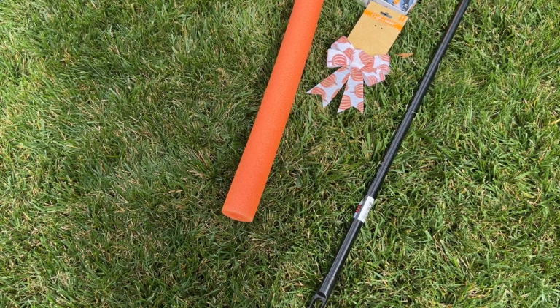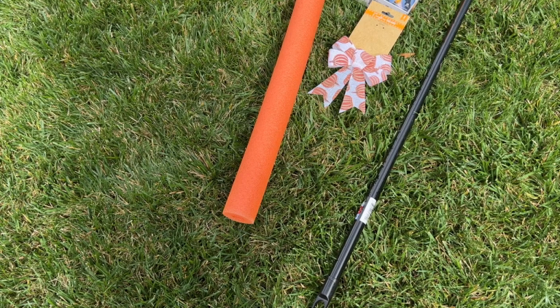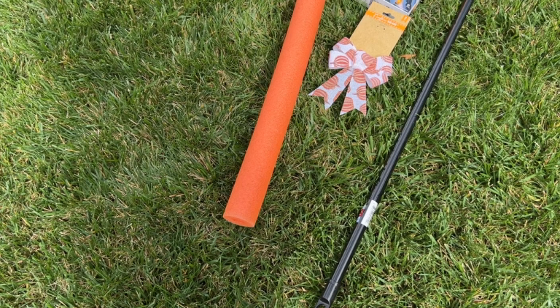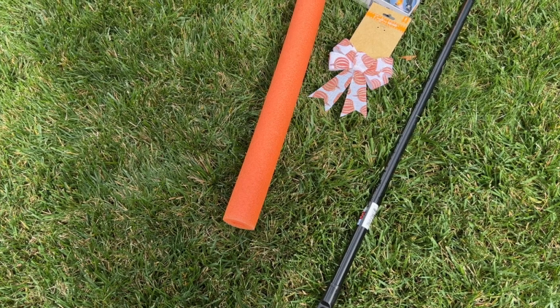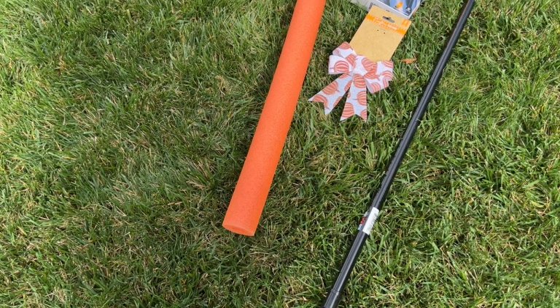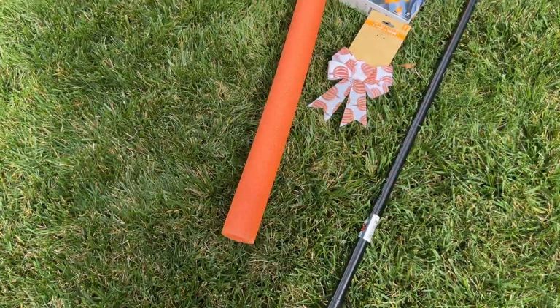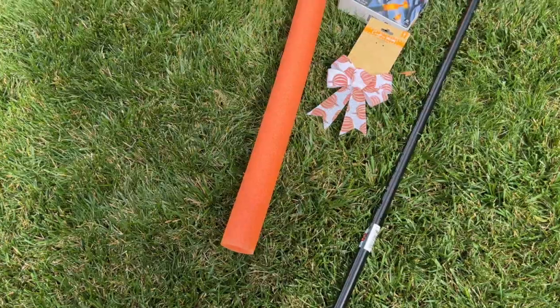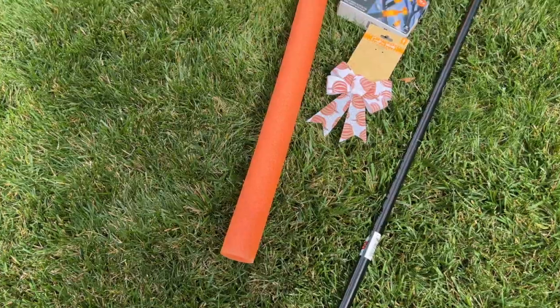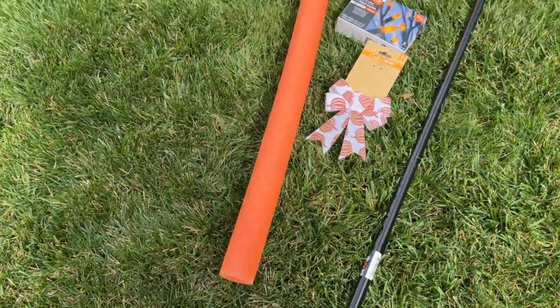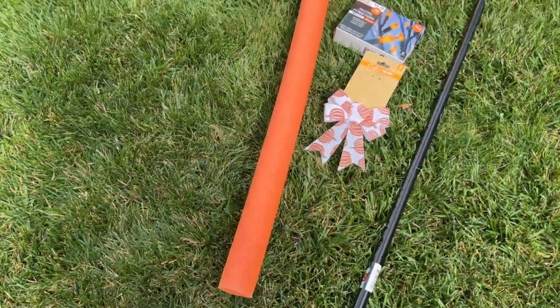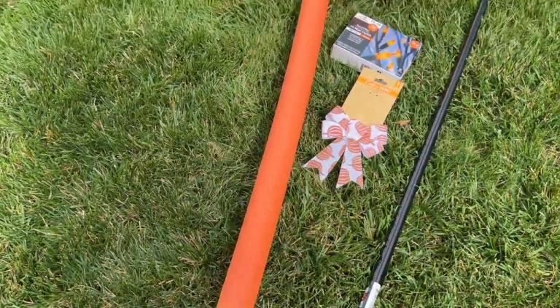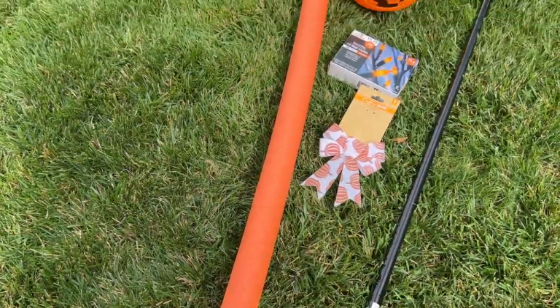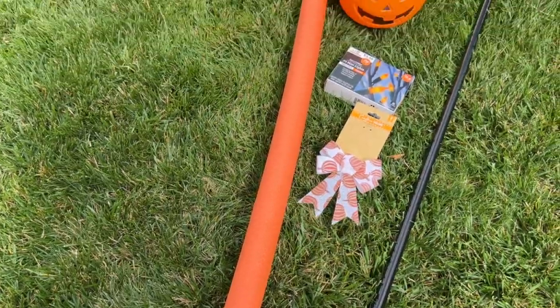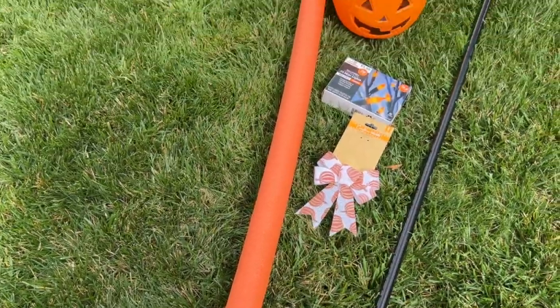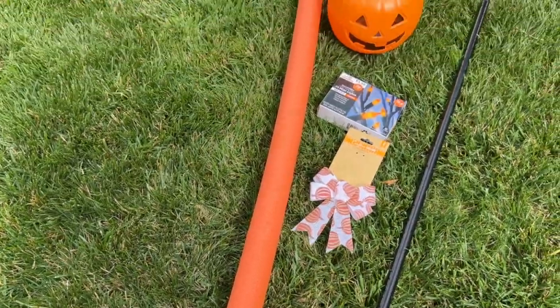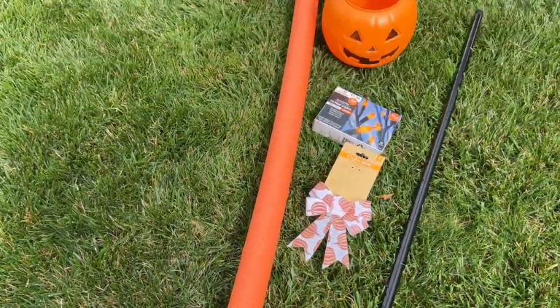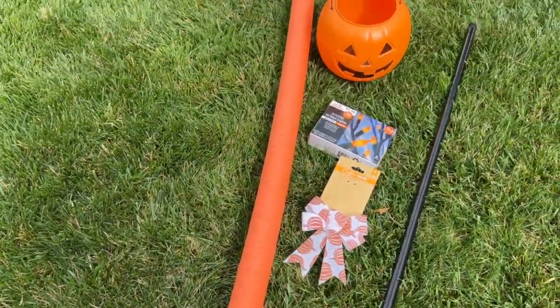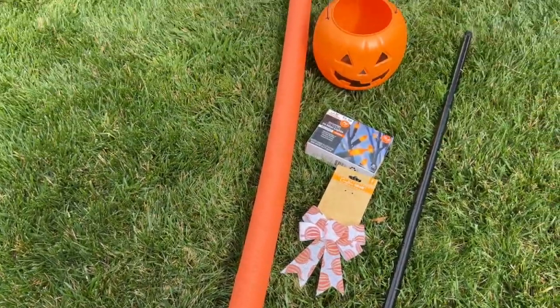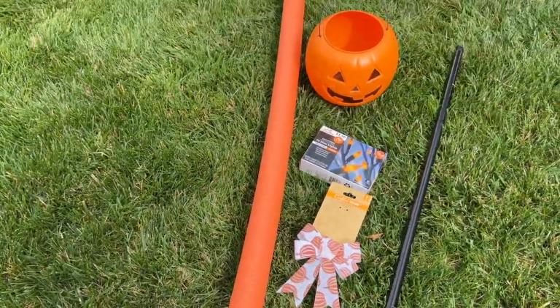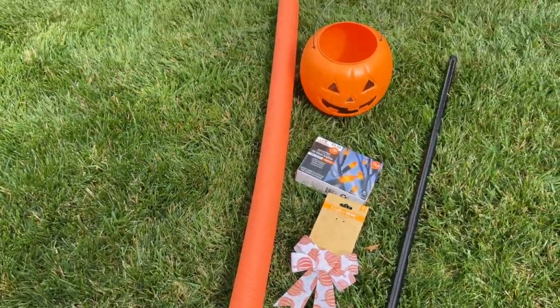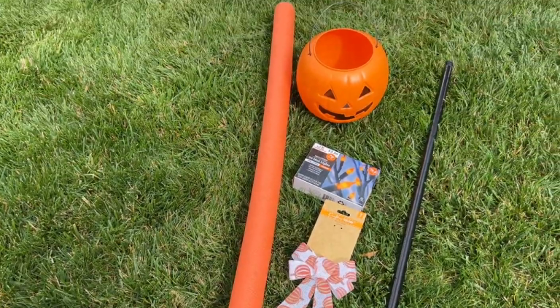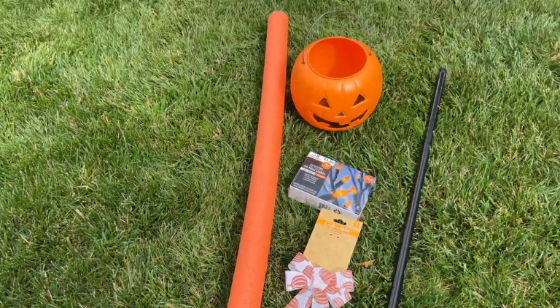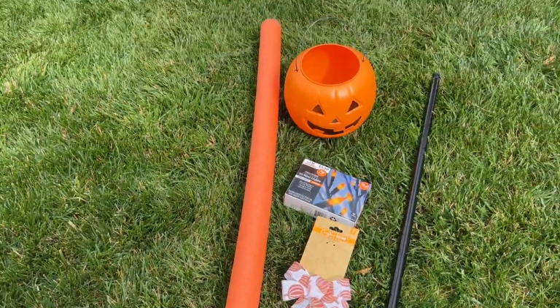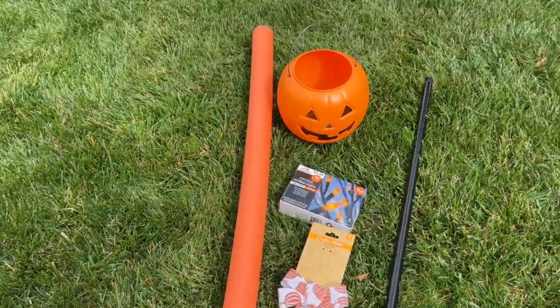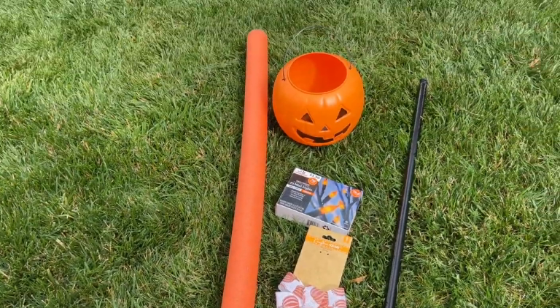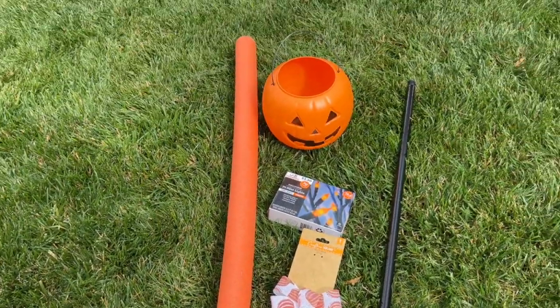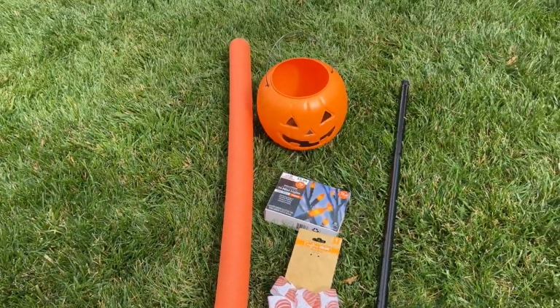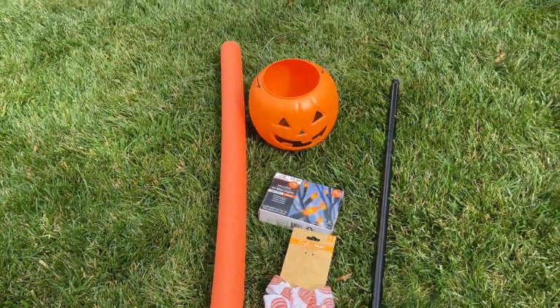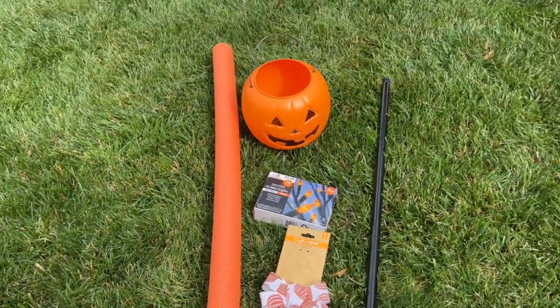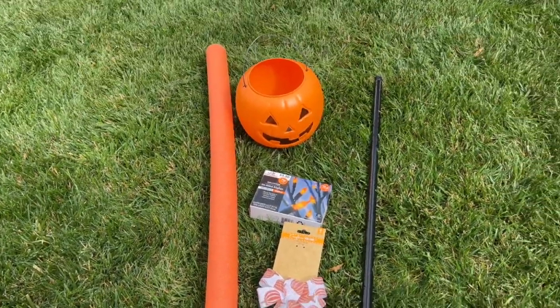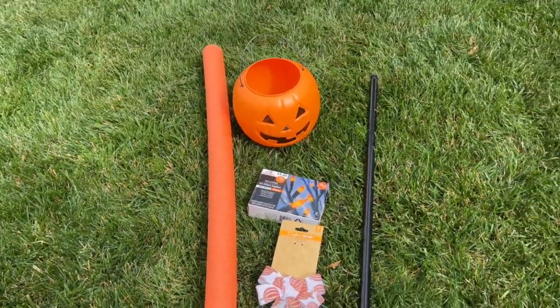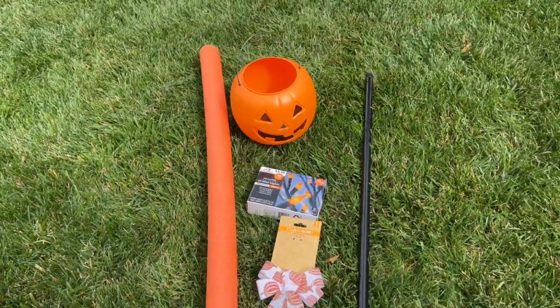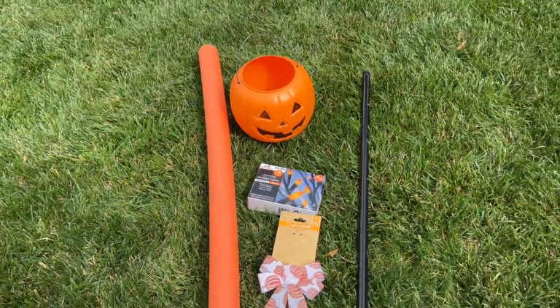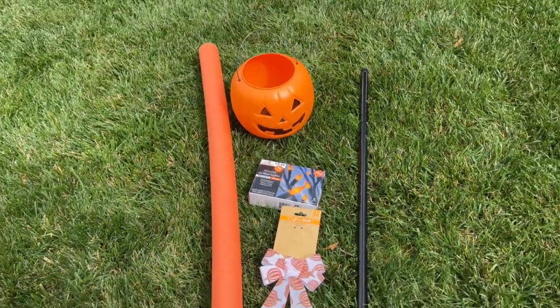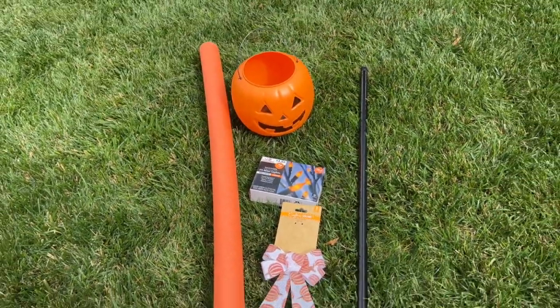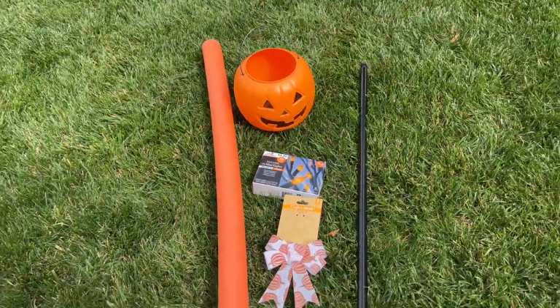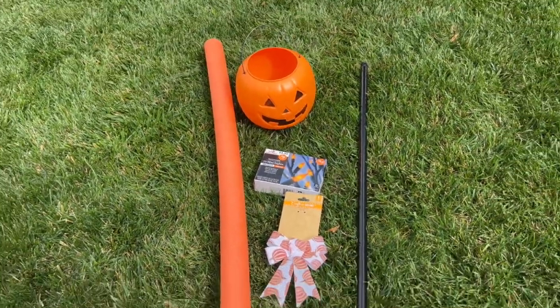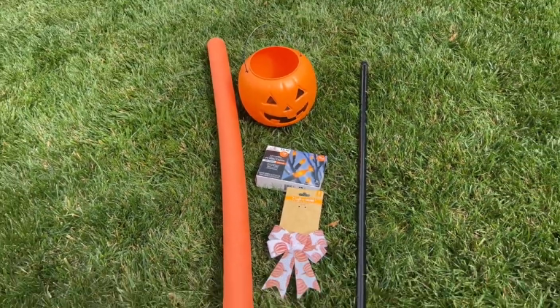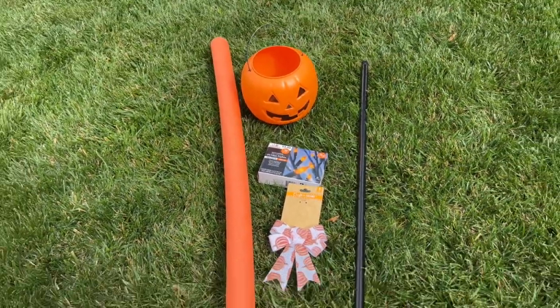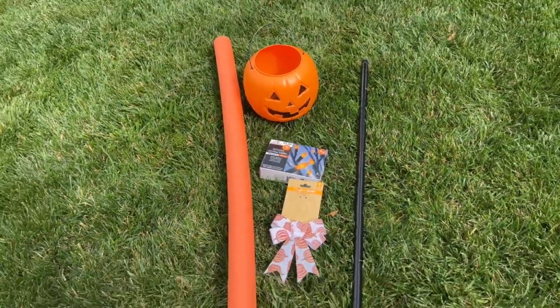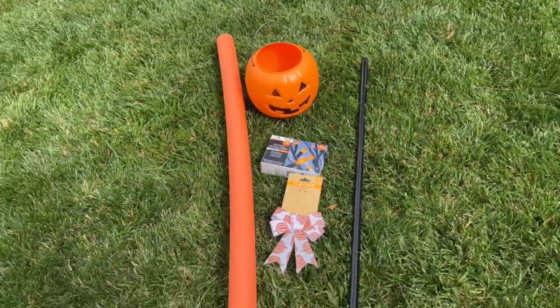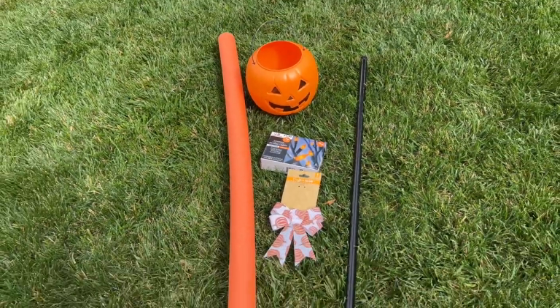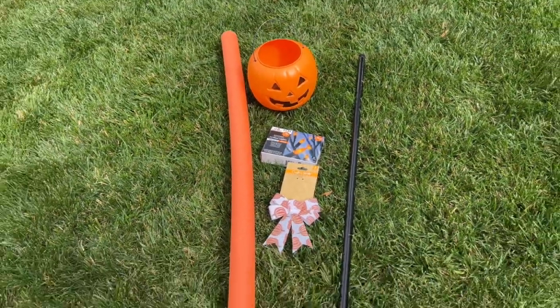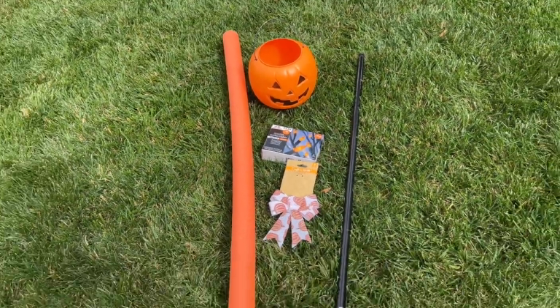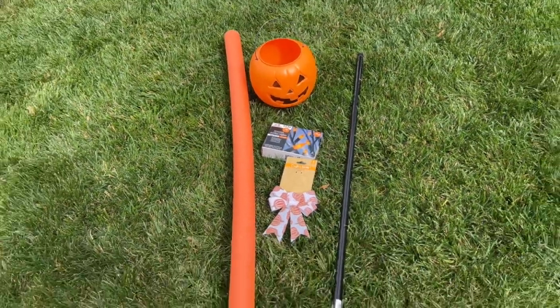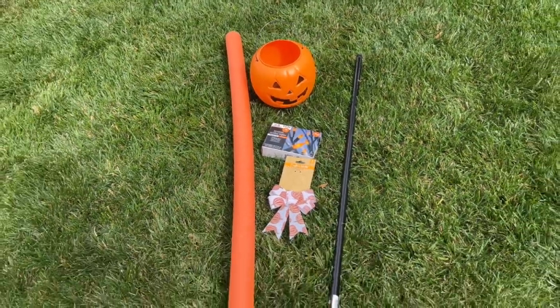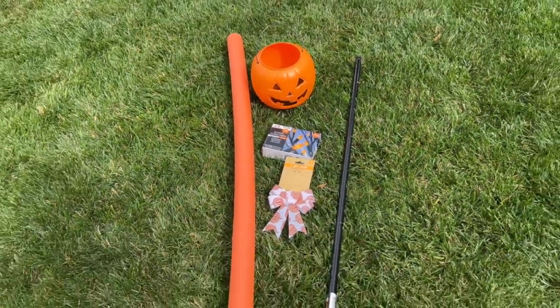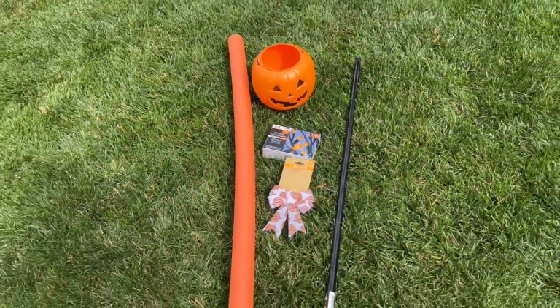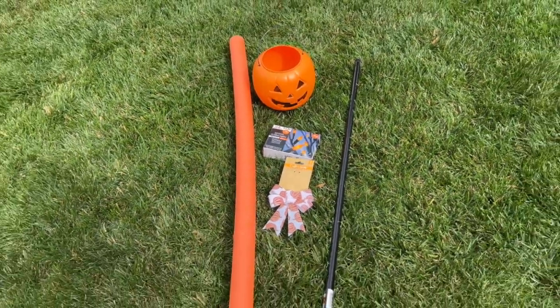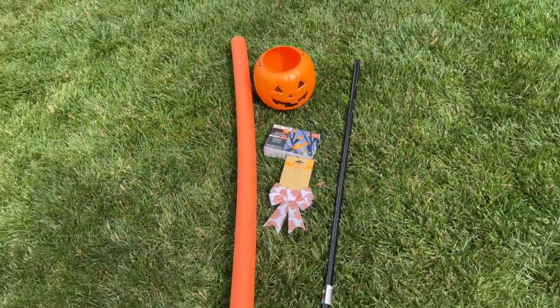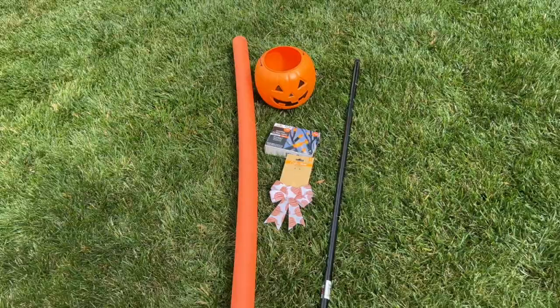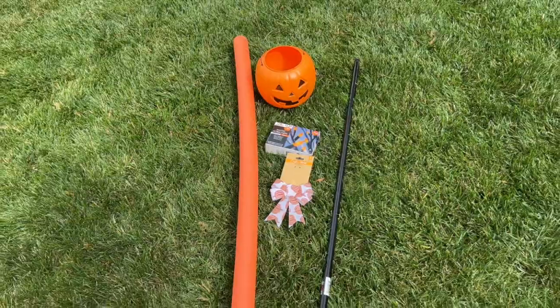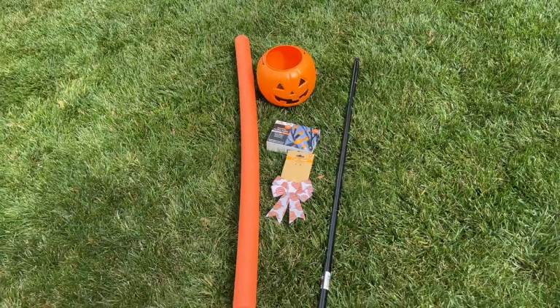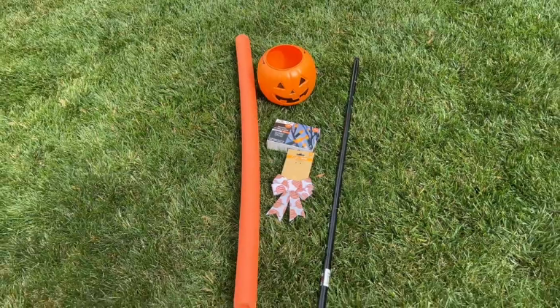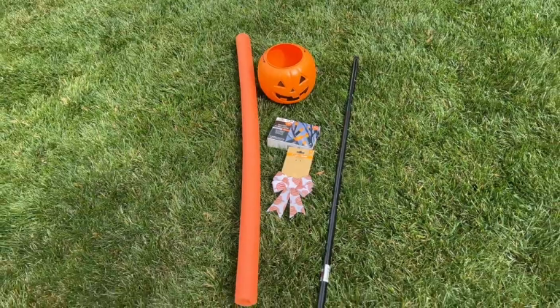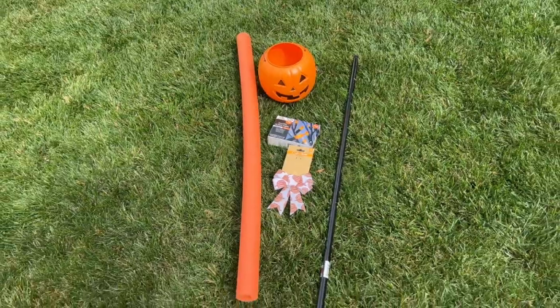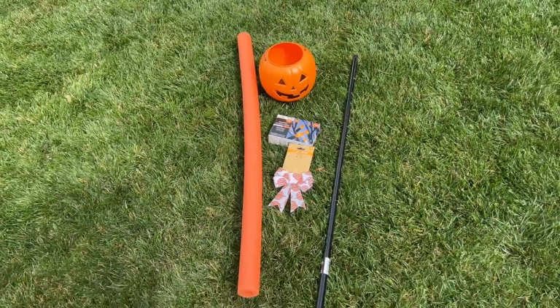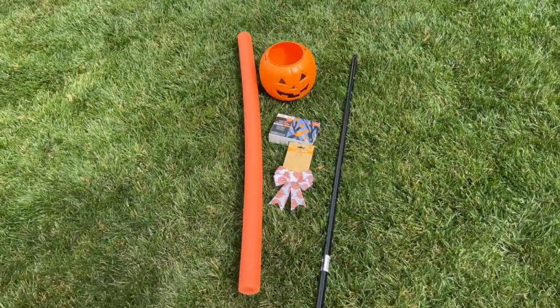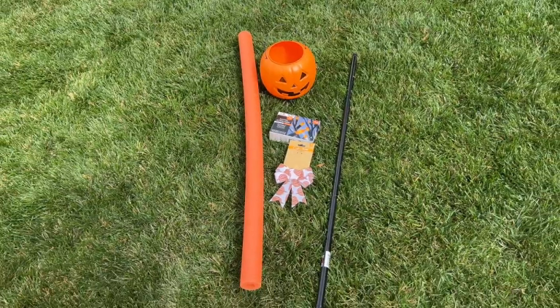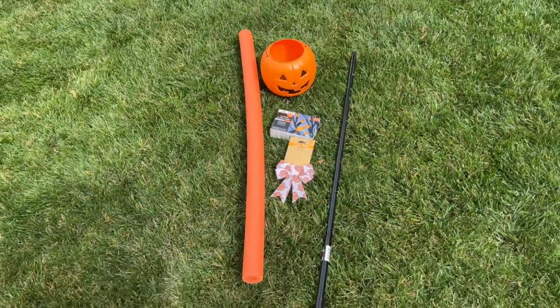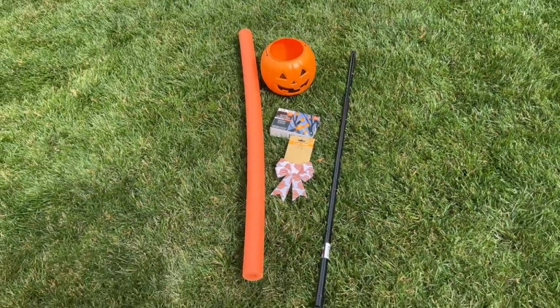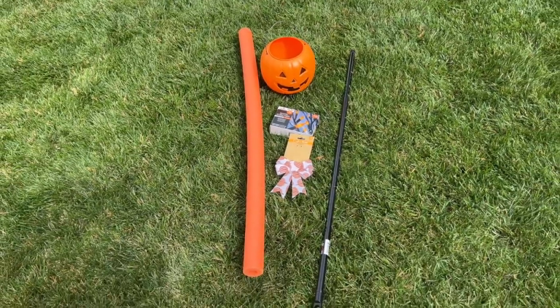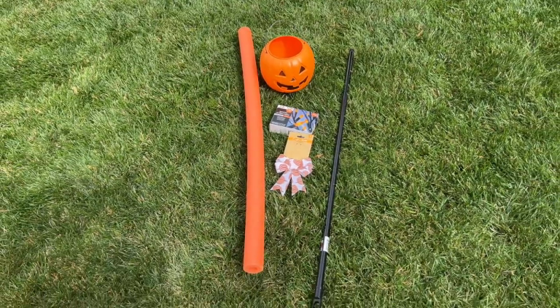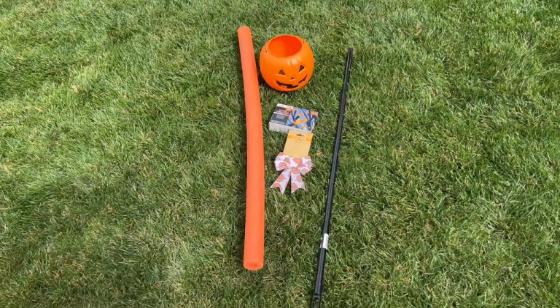For this project, you're going to need a pool noodle, a pumpkin pail, a broom handle, some lights, and a bow.